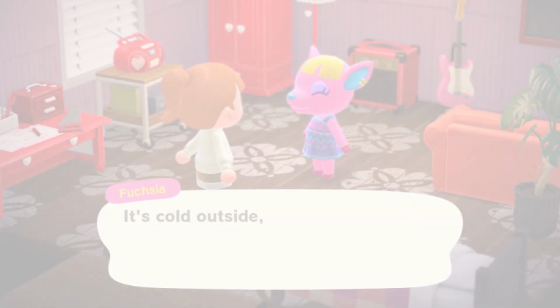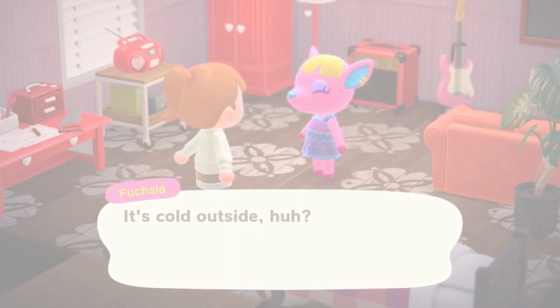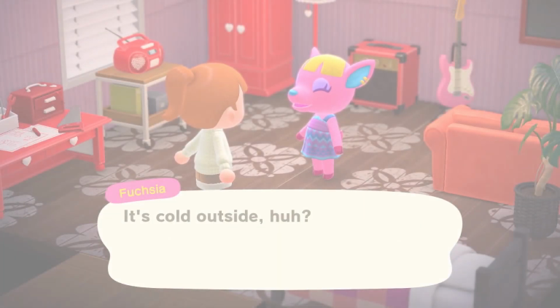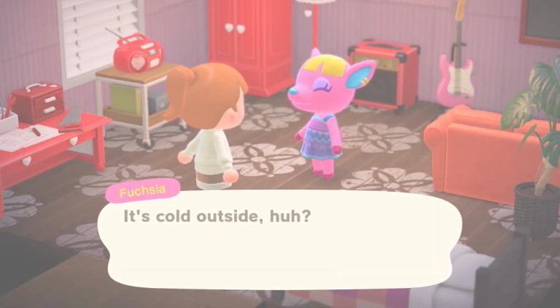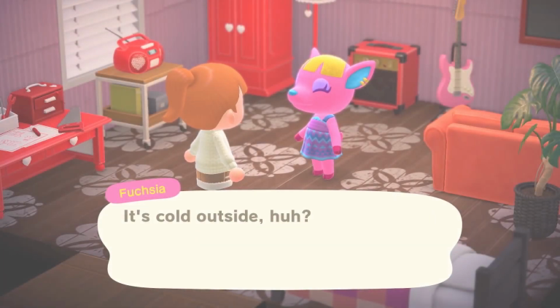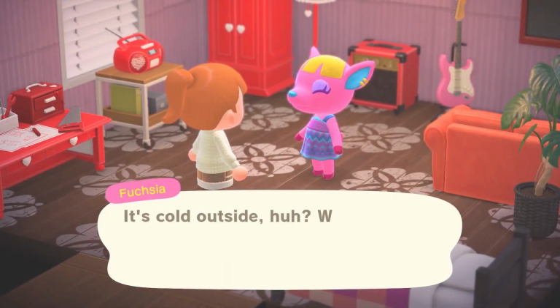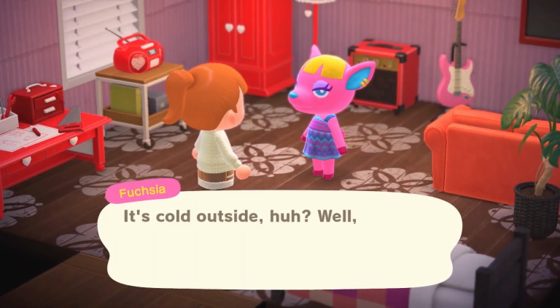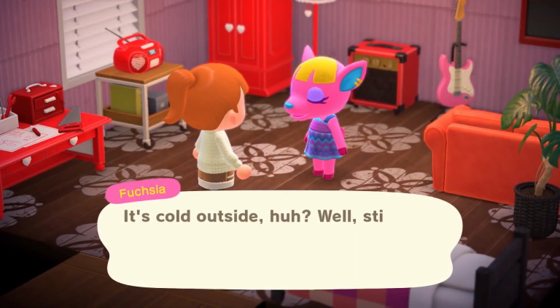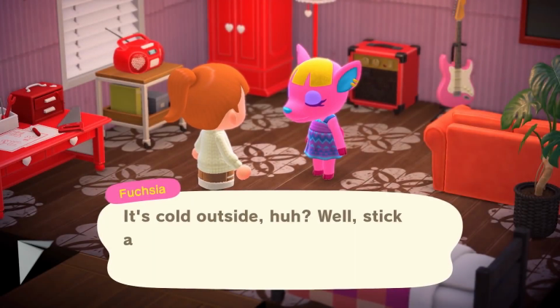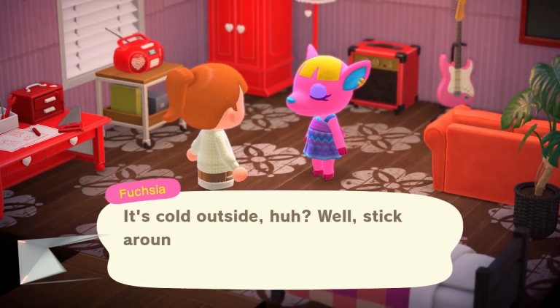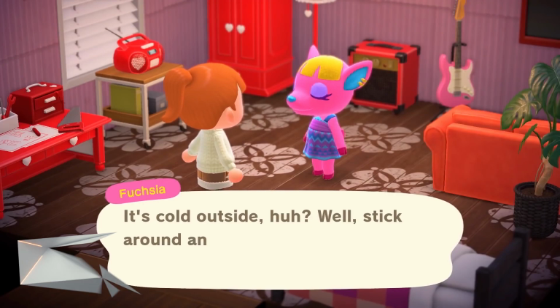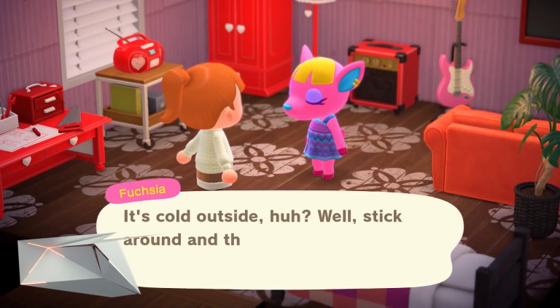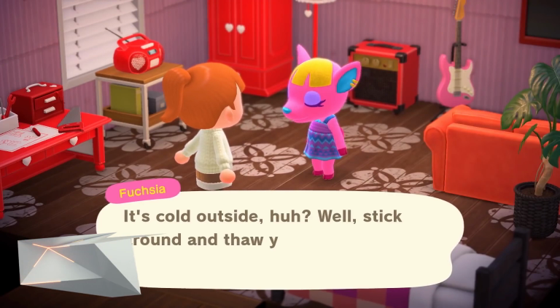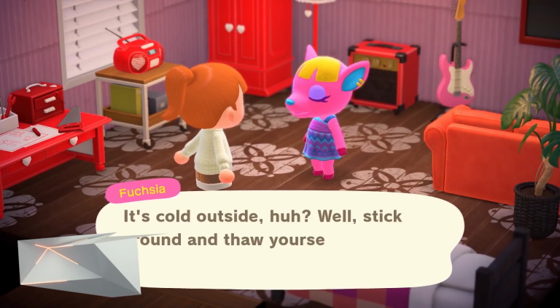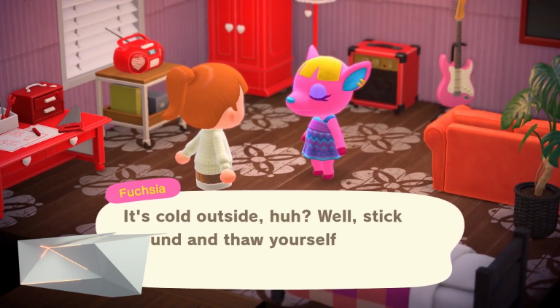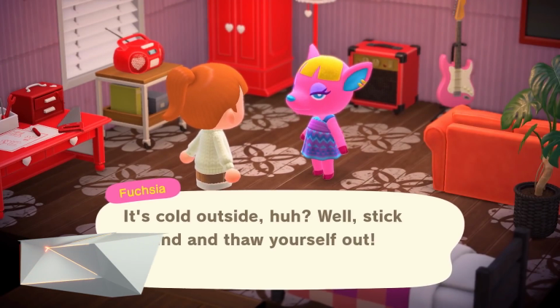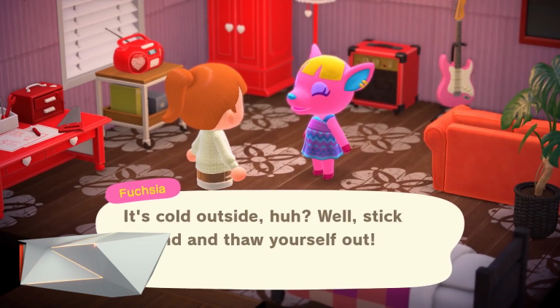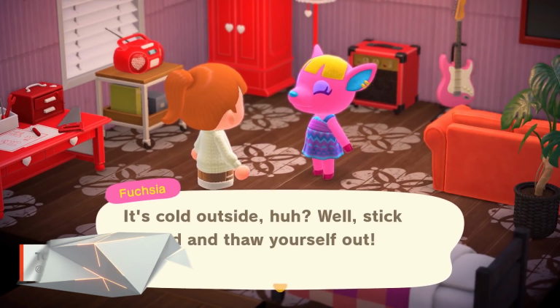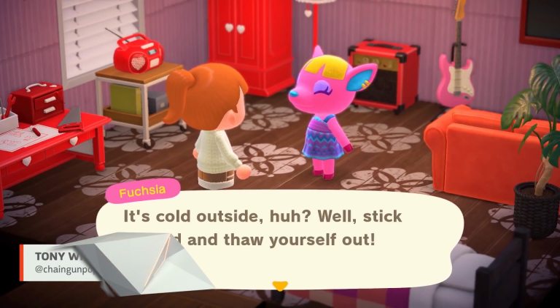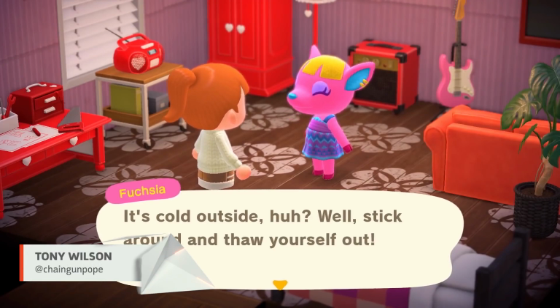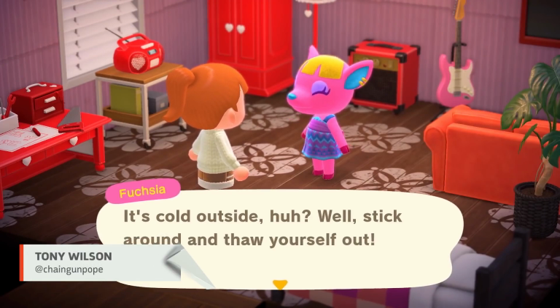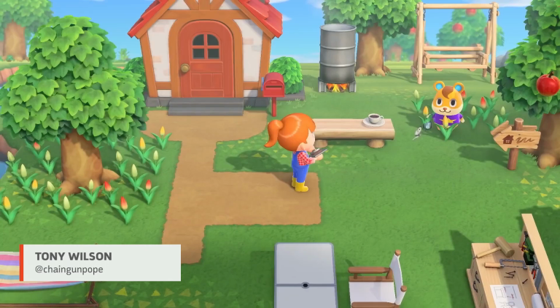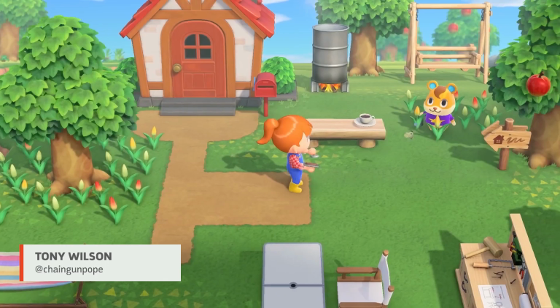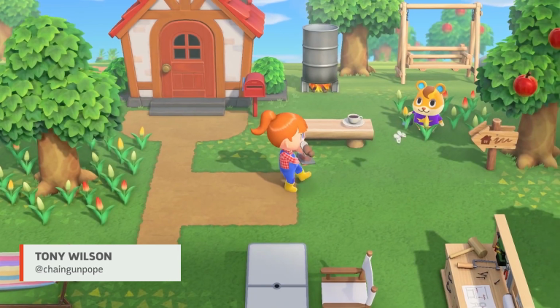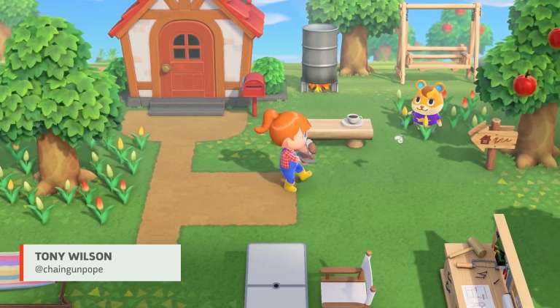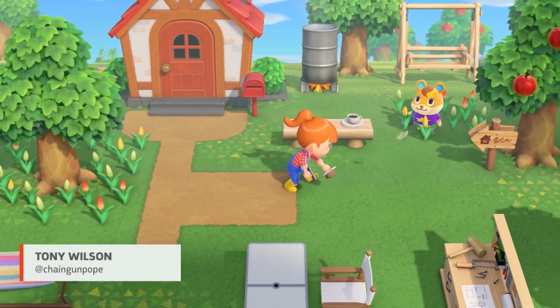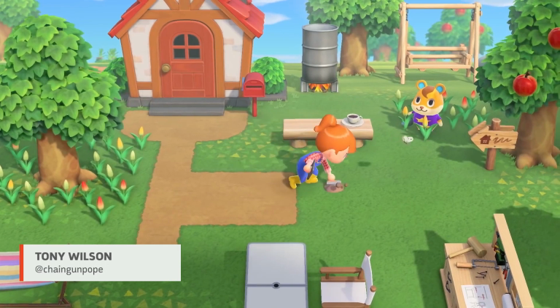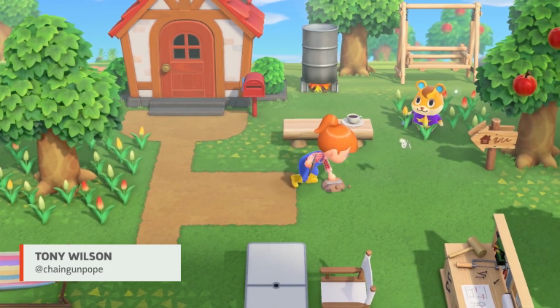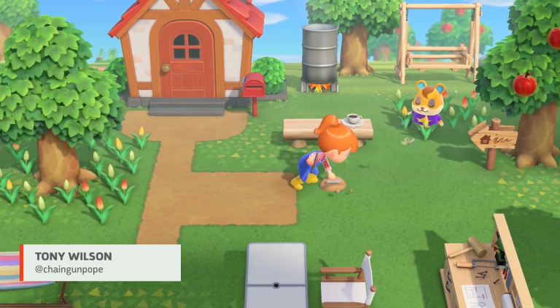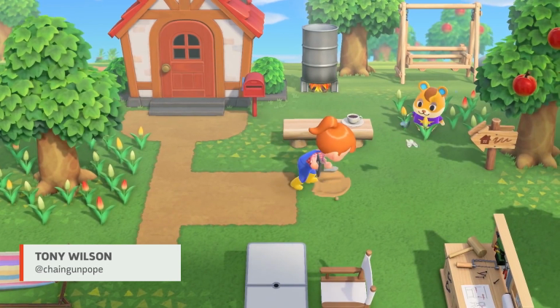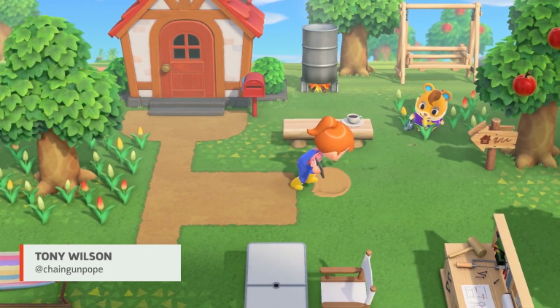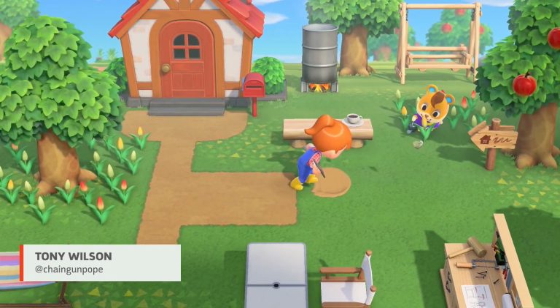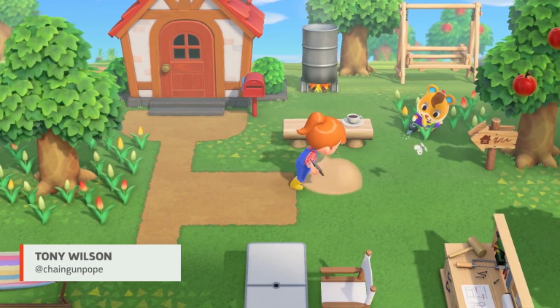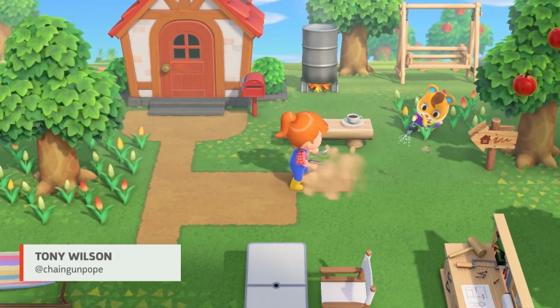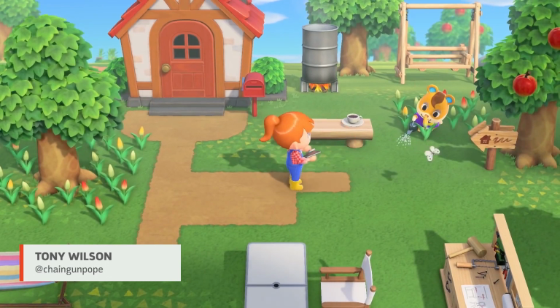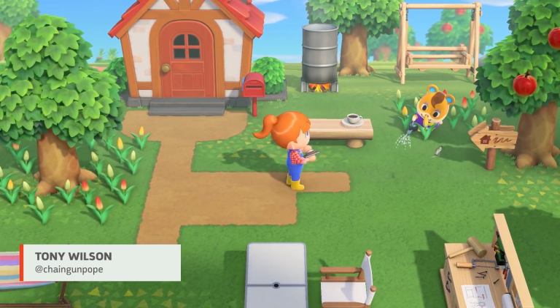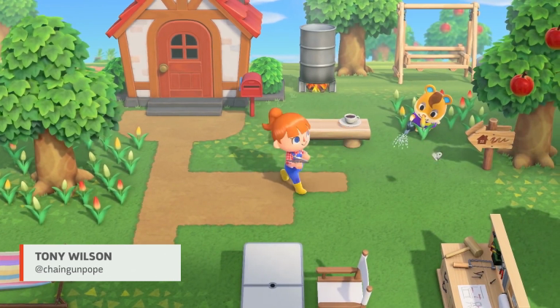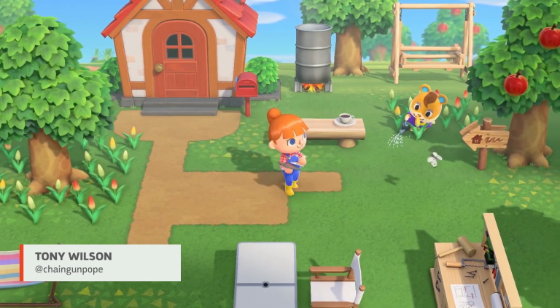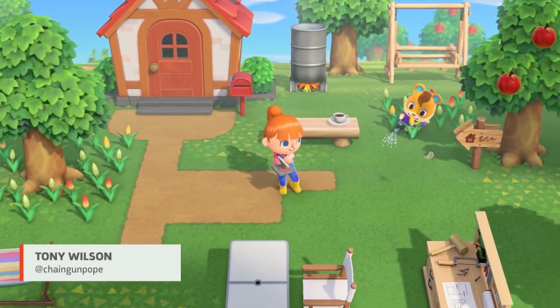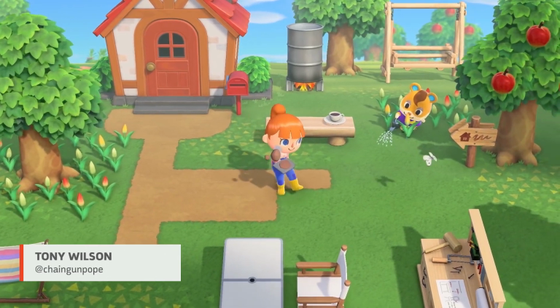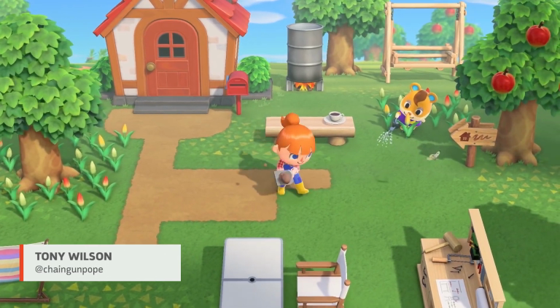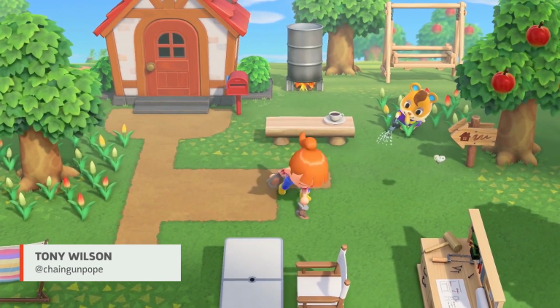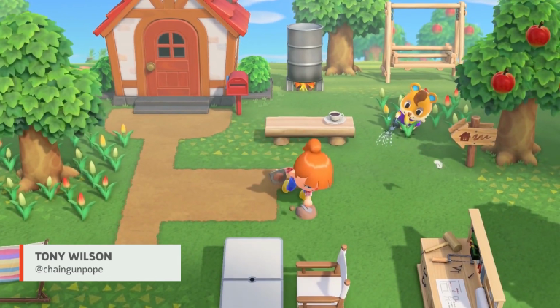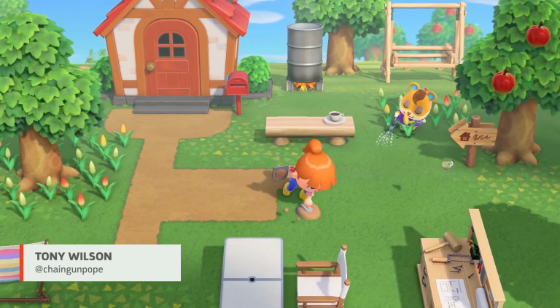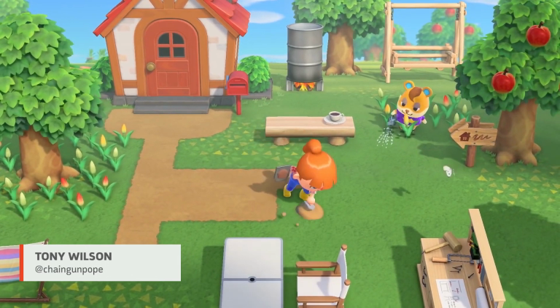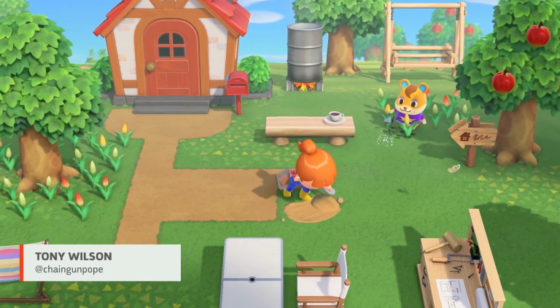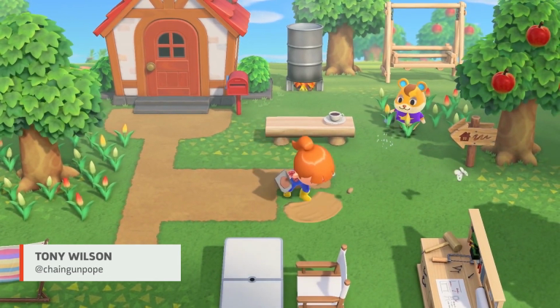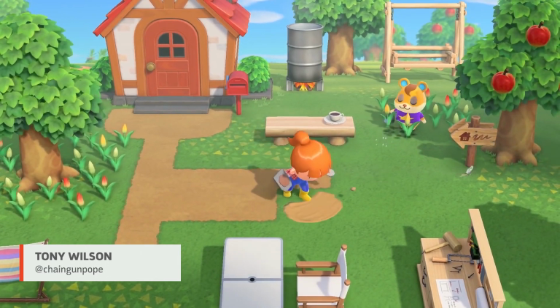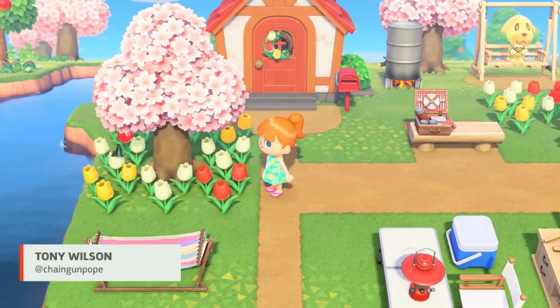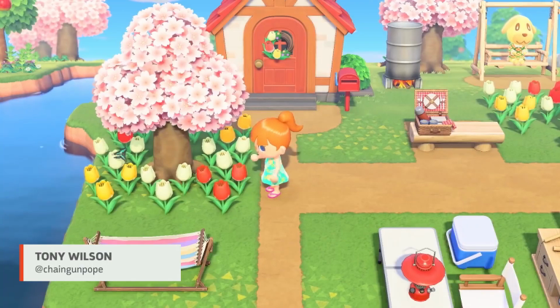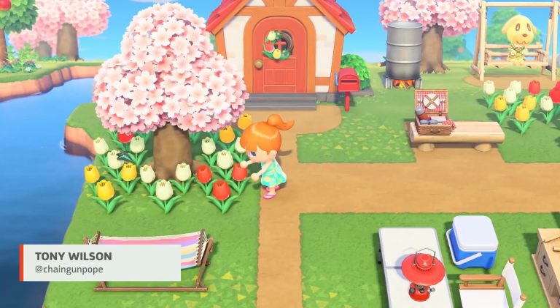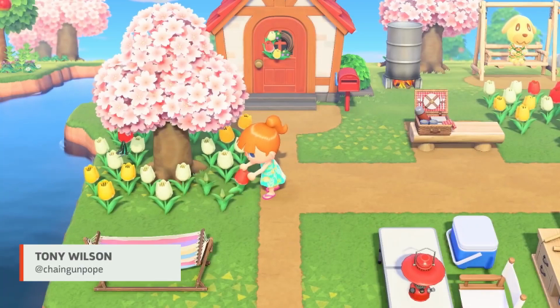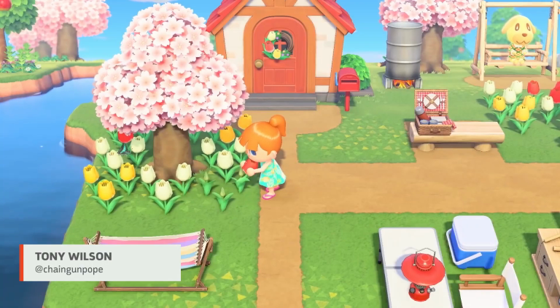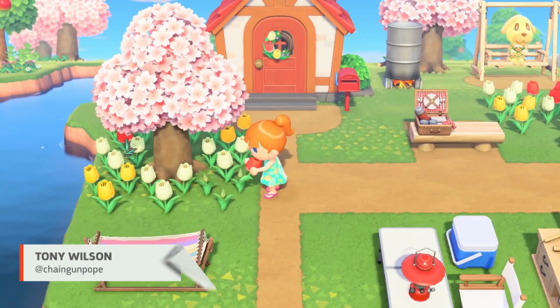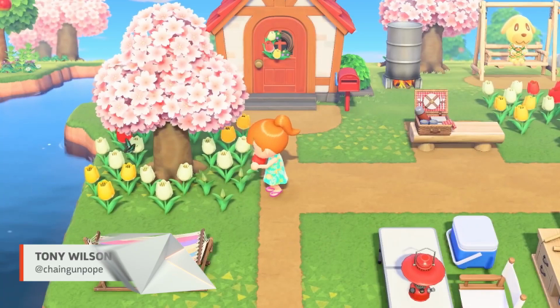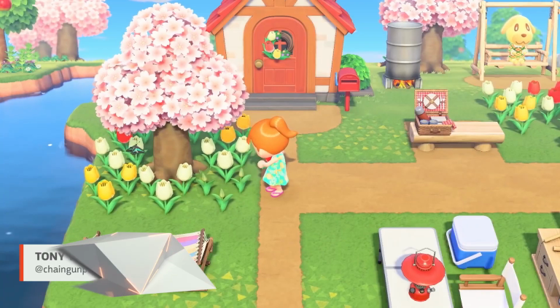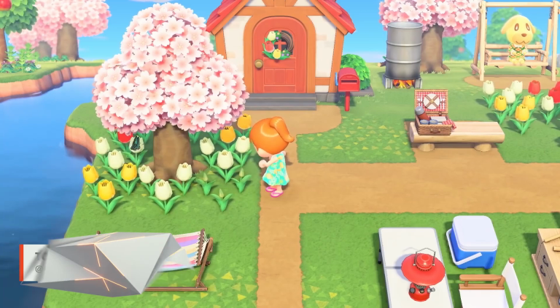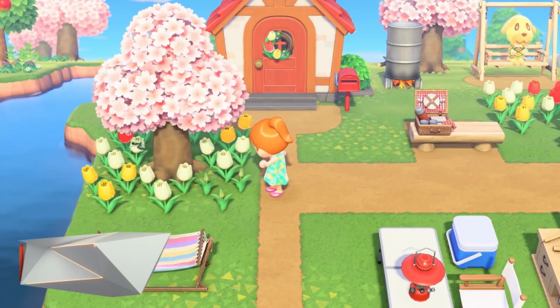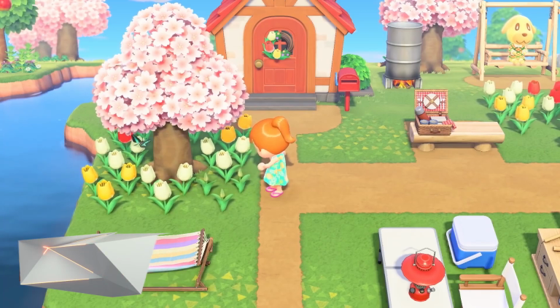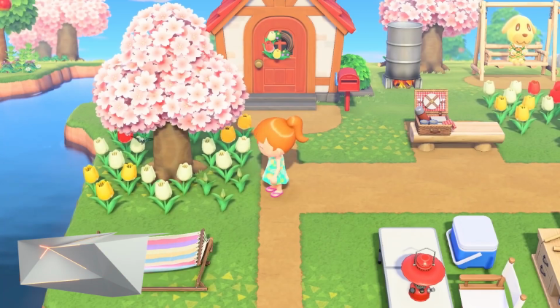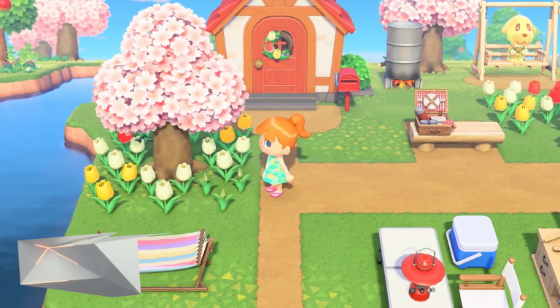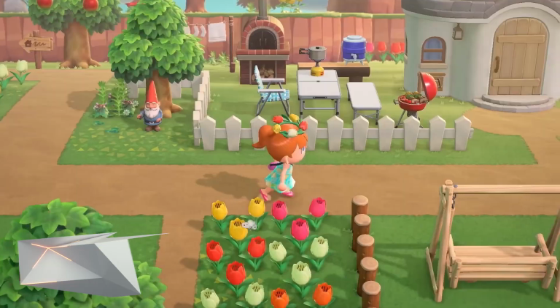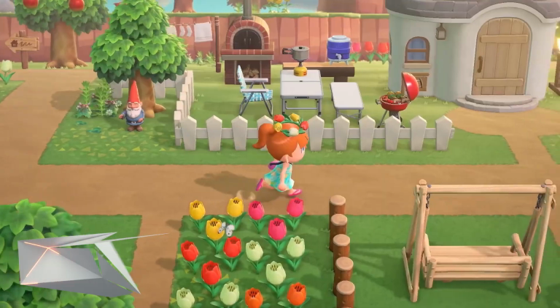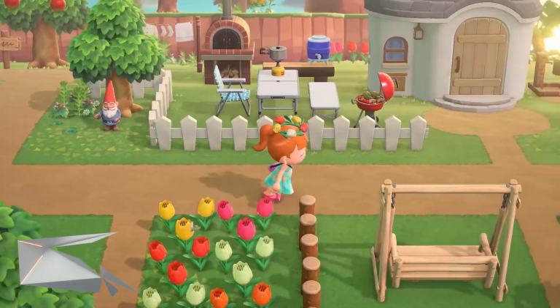New Horizons is getting really busy with all this stuff, so be sure to stay tuned to GameSpot for all the info on future Animal Crossing updates.